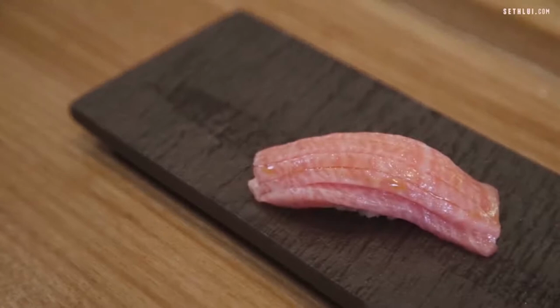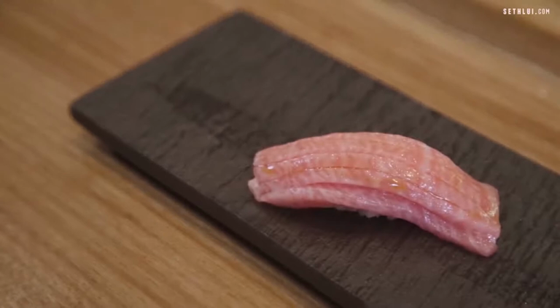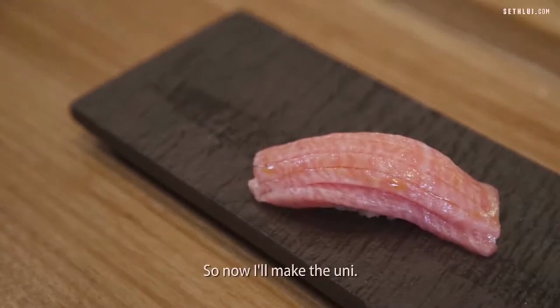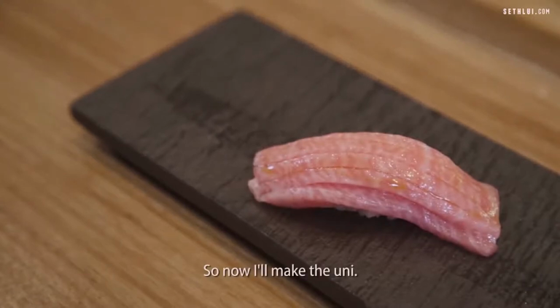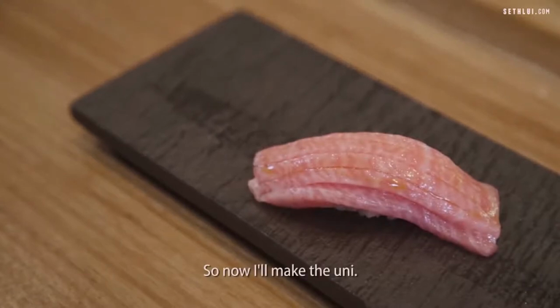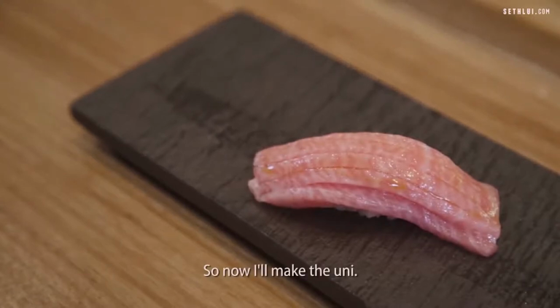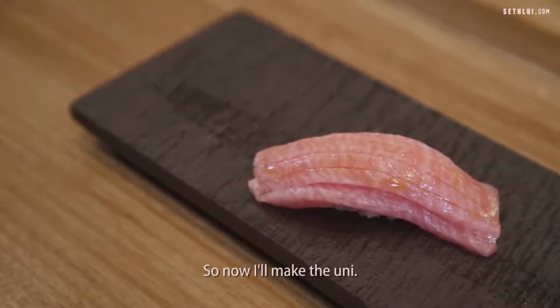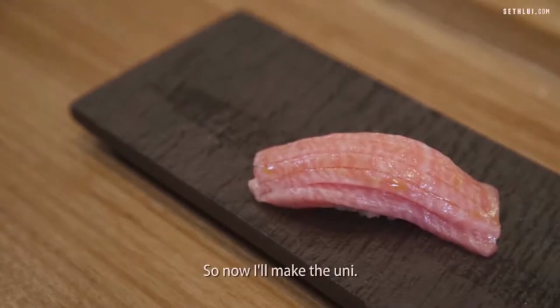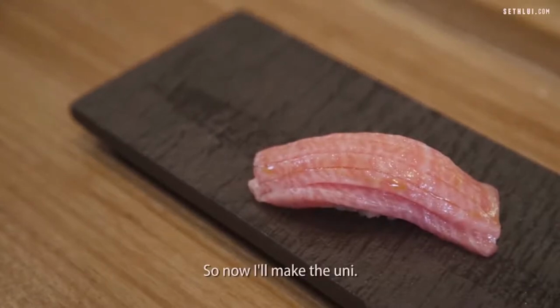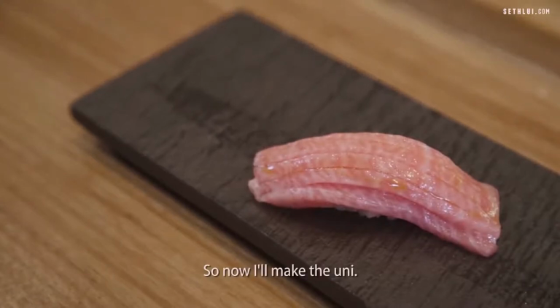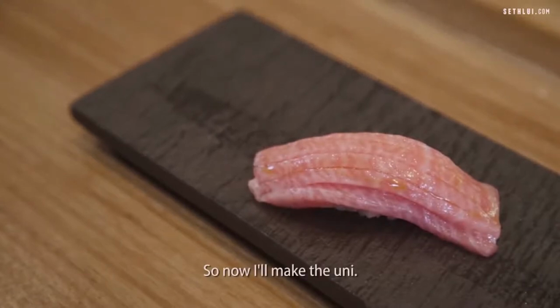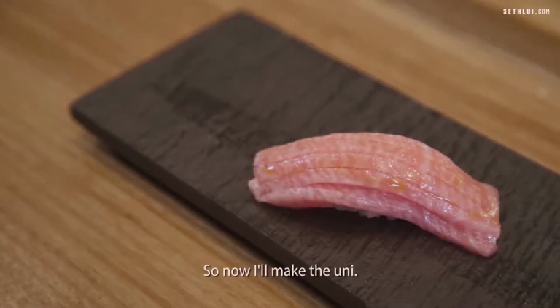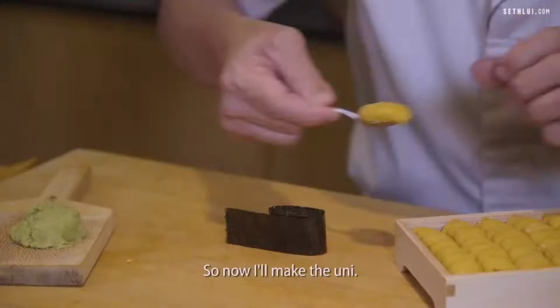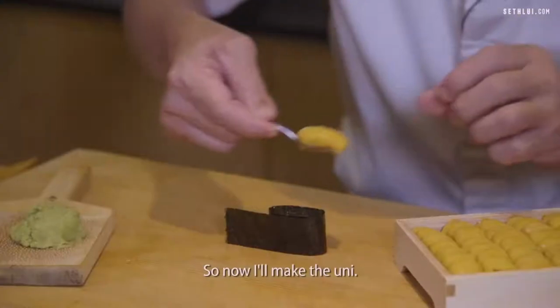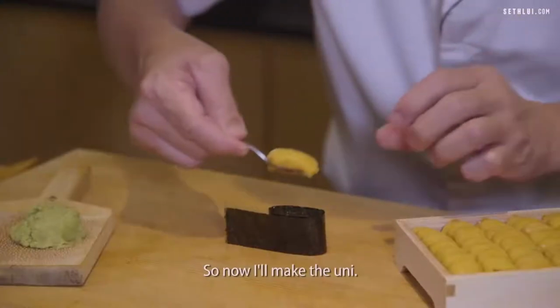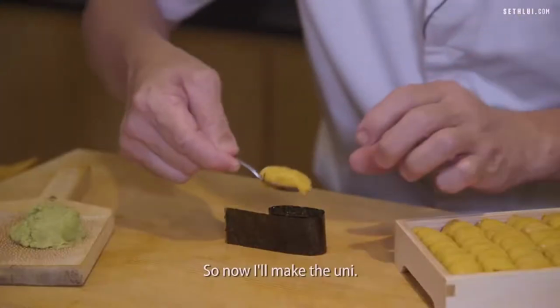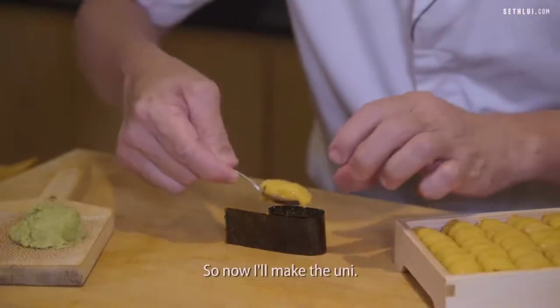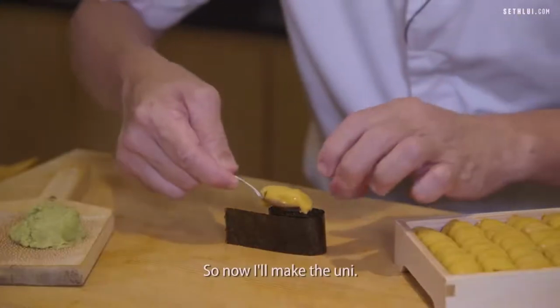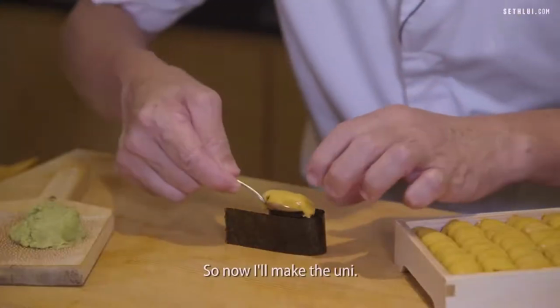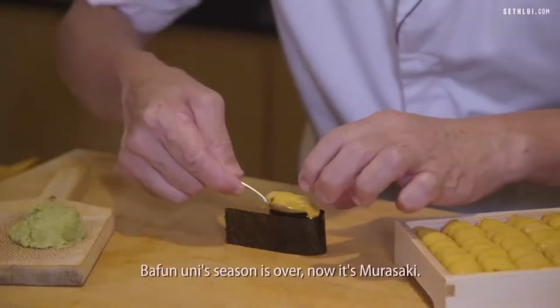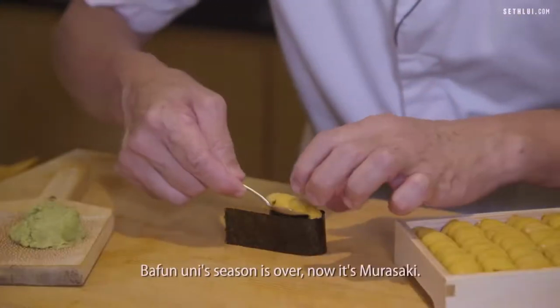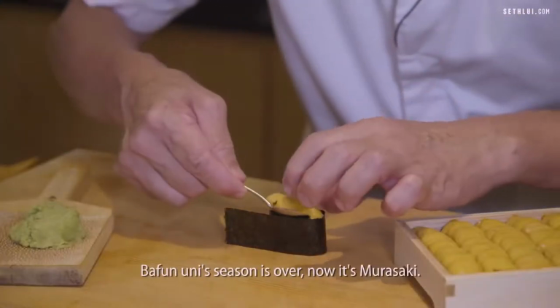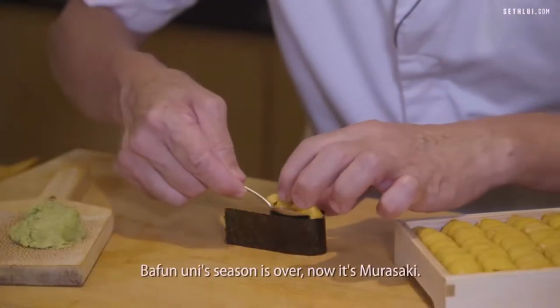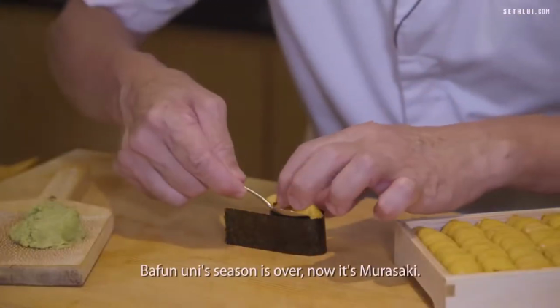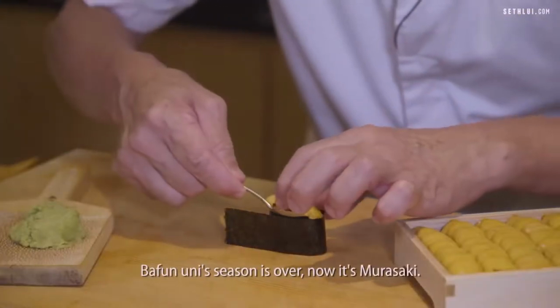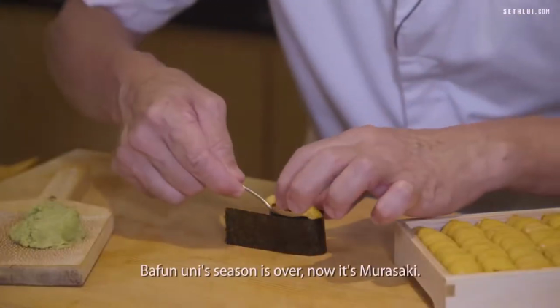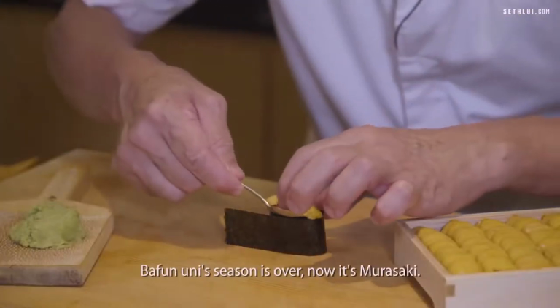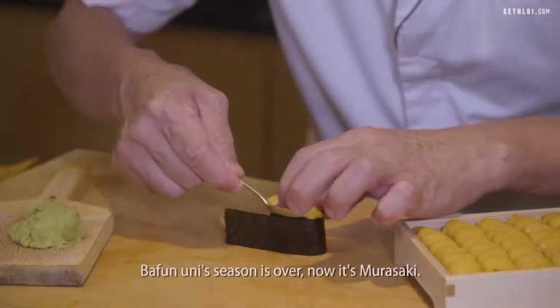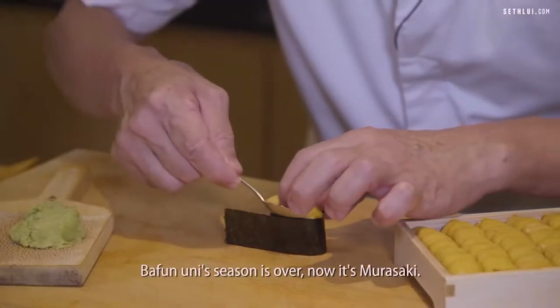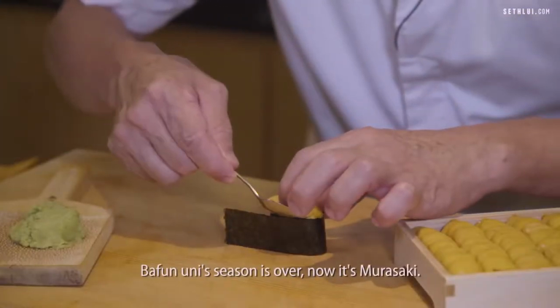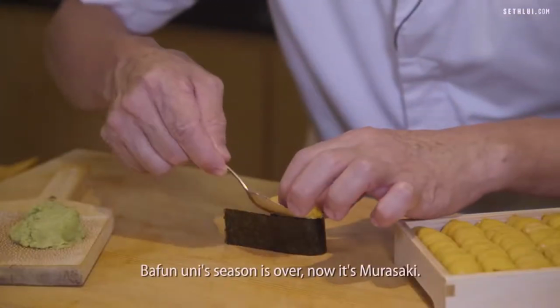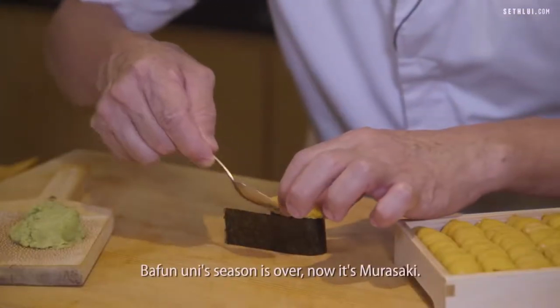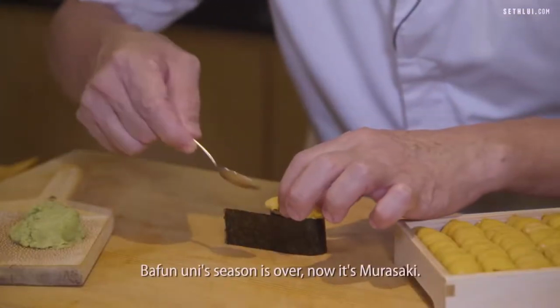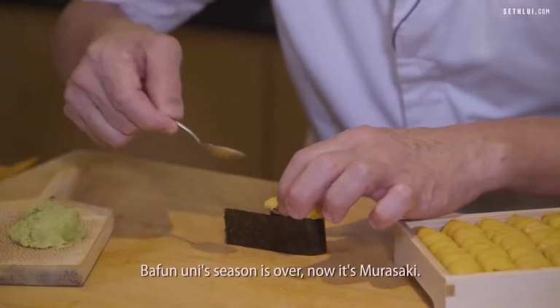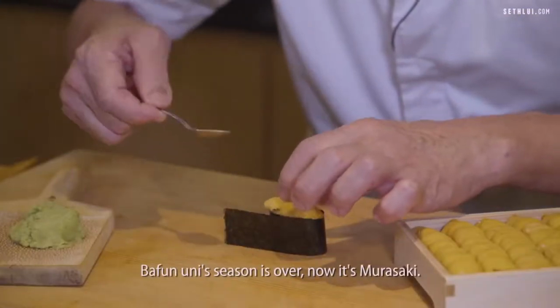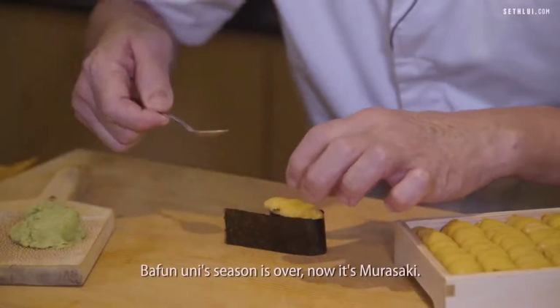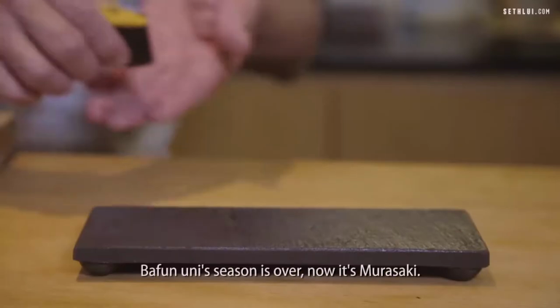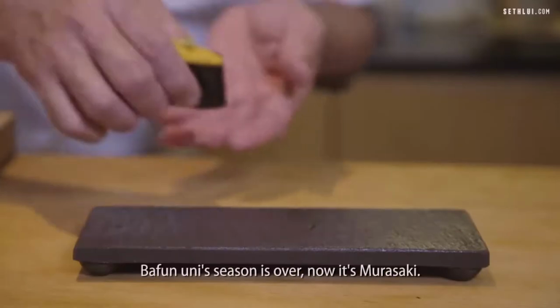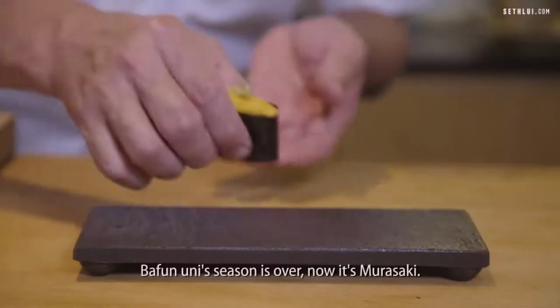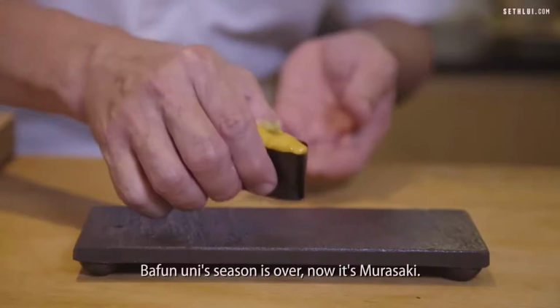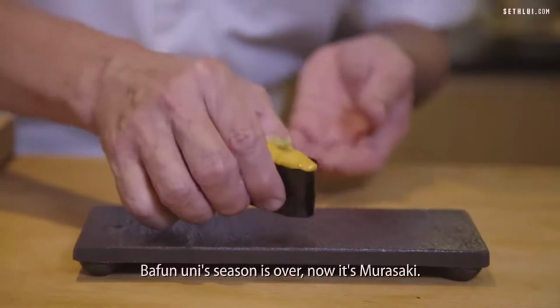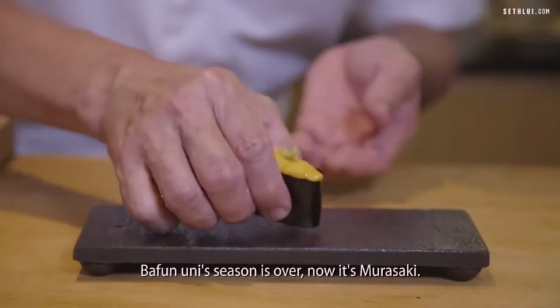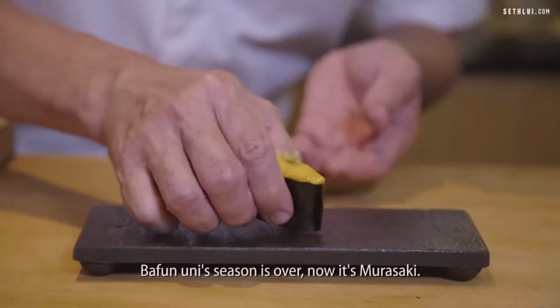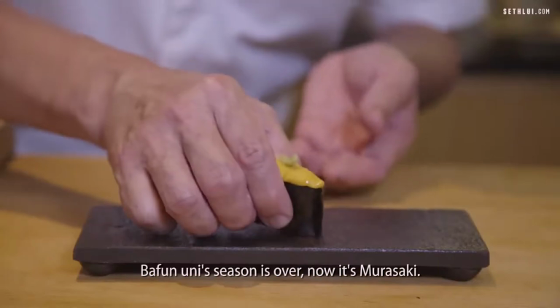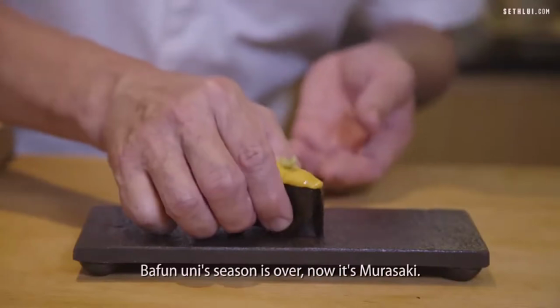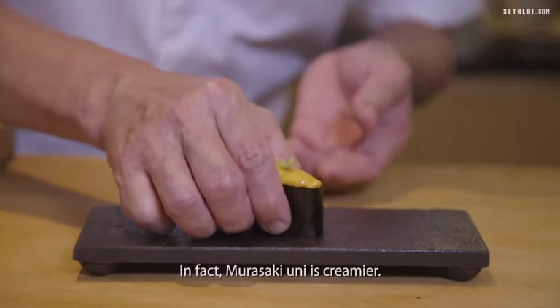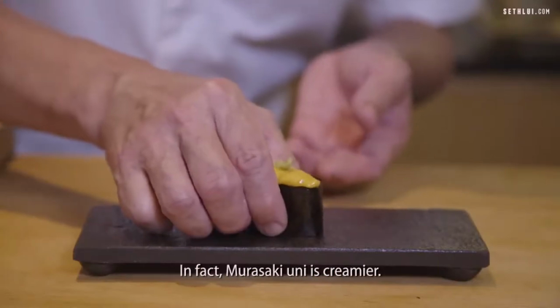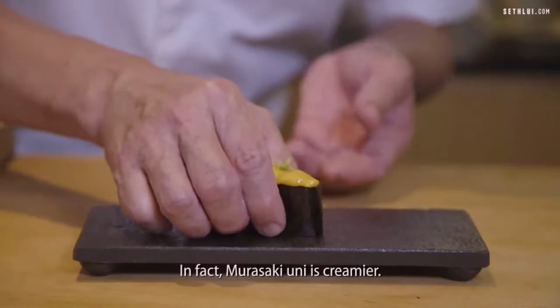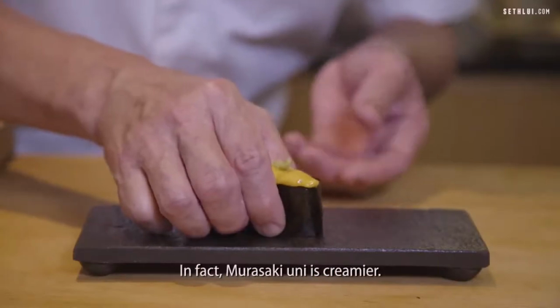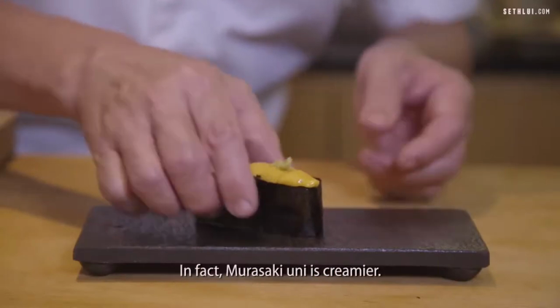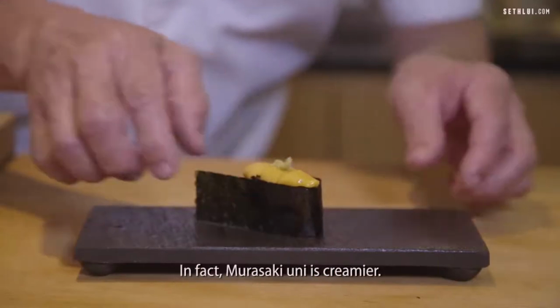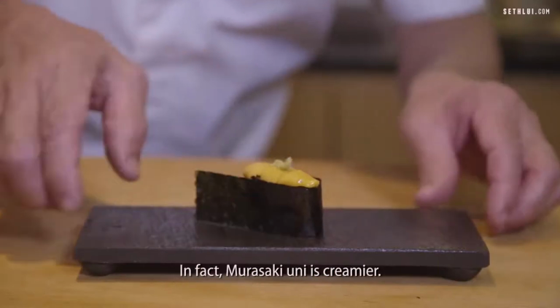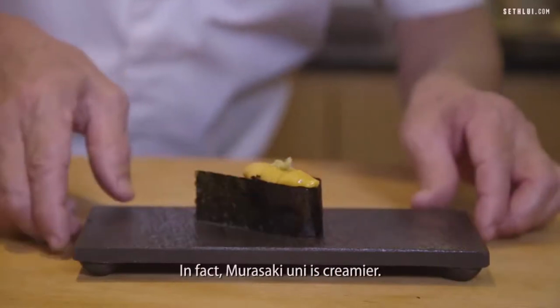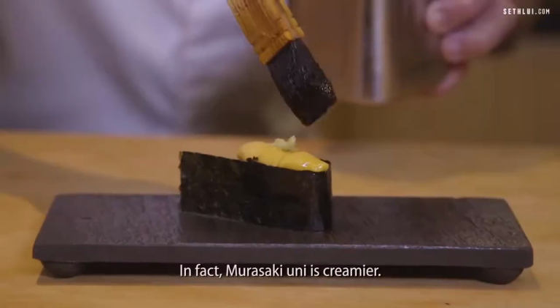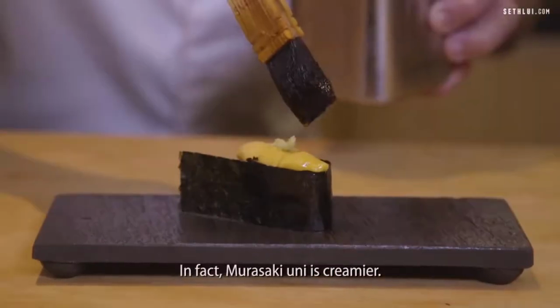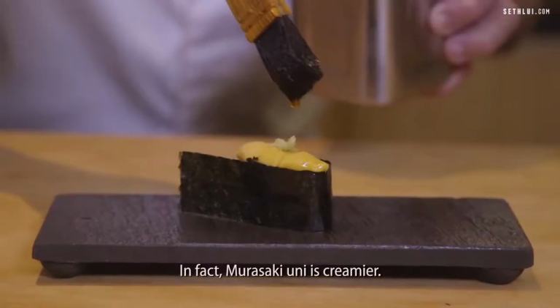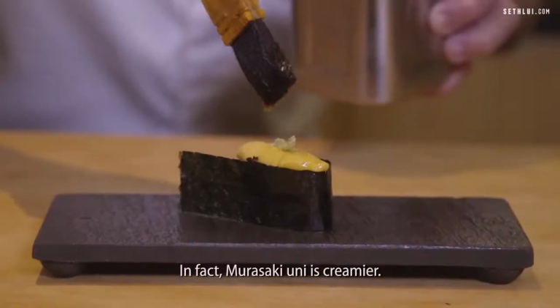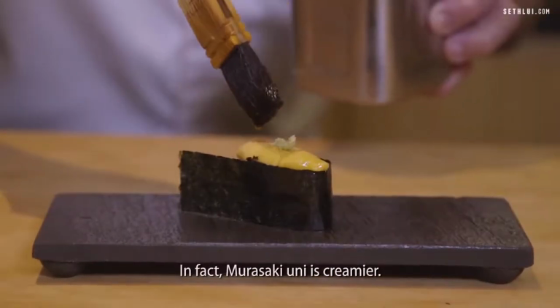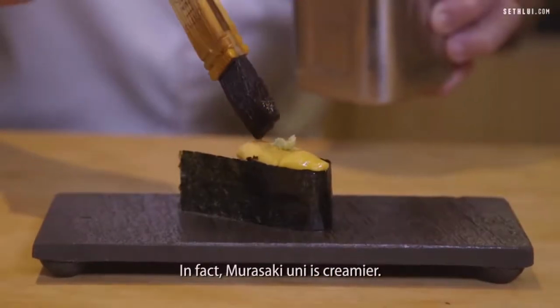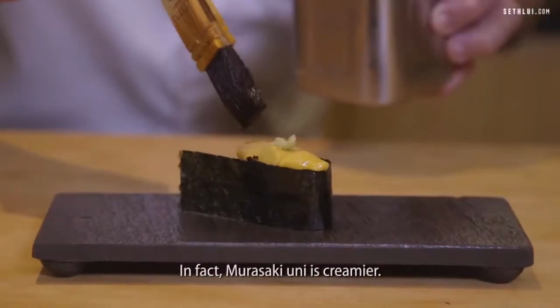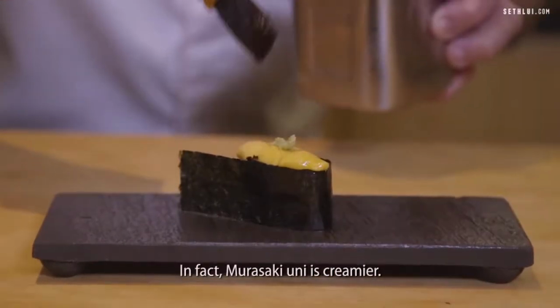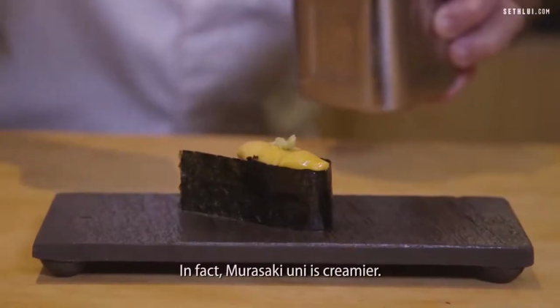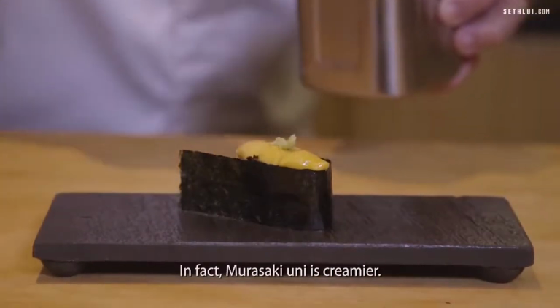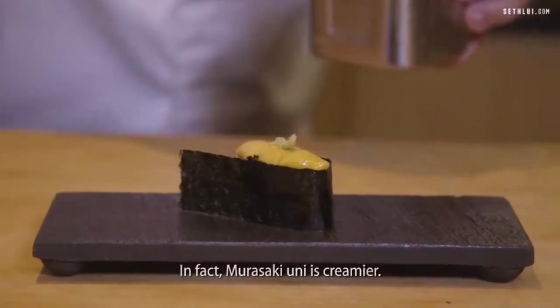So now I do the uni. The Bafun uni season is over, so now it's Murasaki. In fact, Murasaki is more creamy.